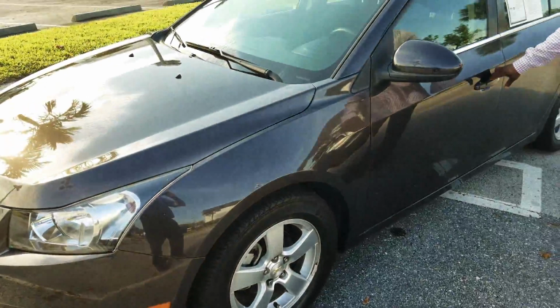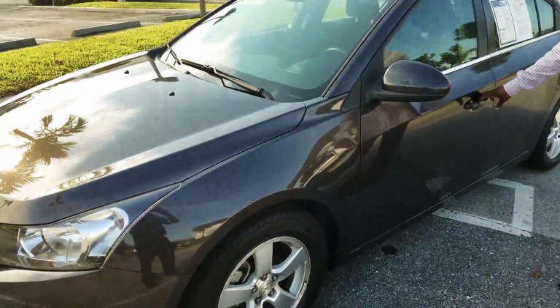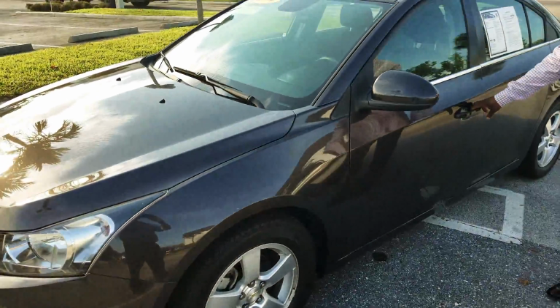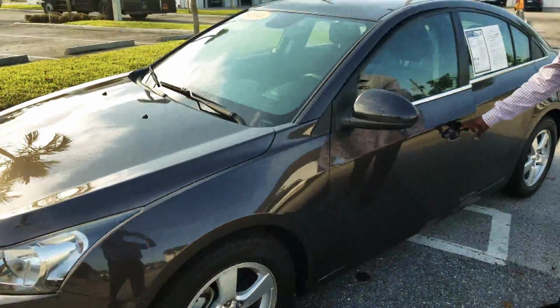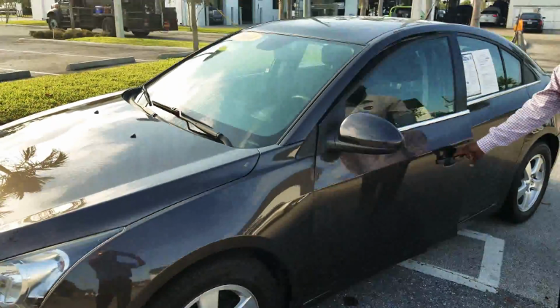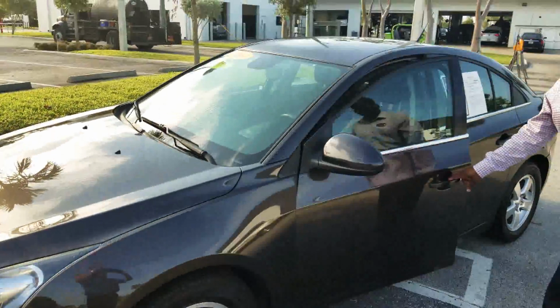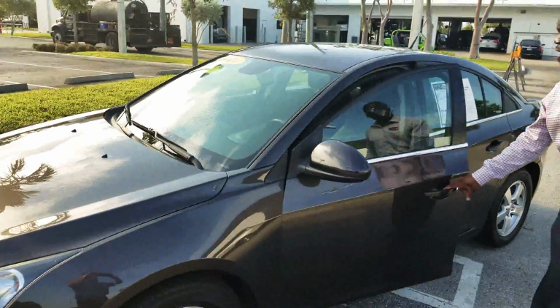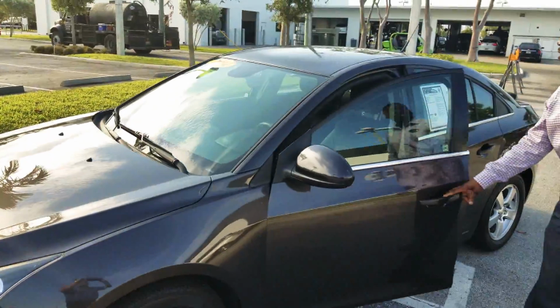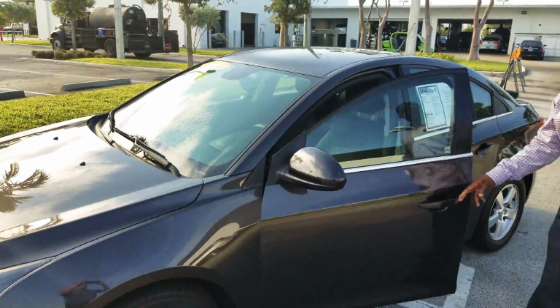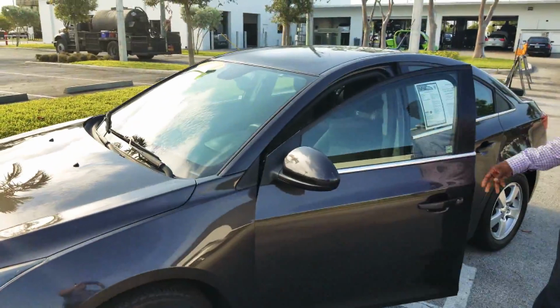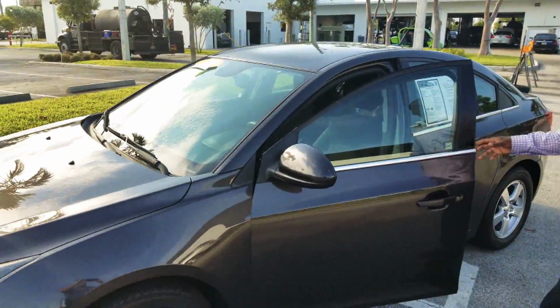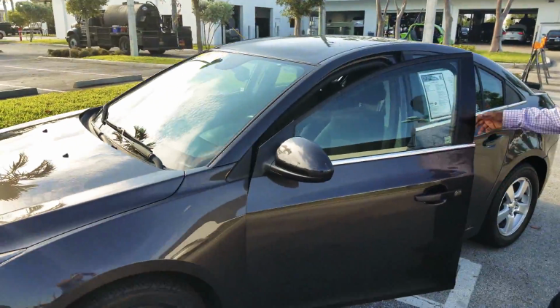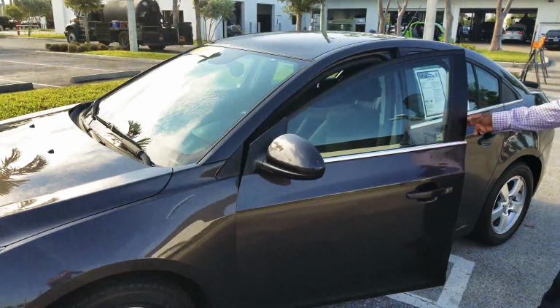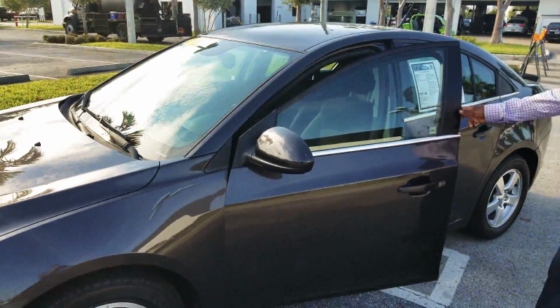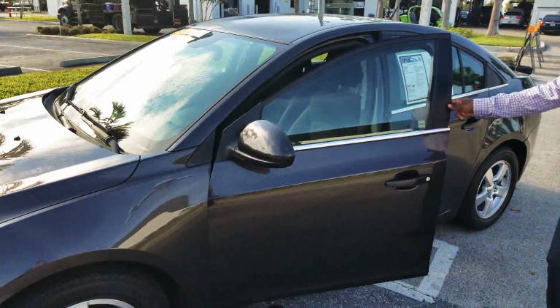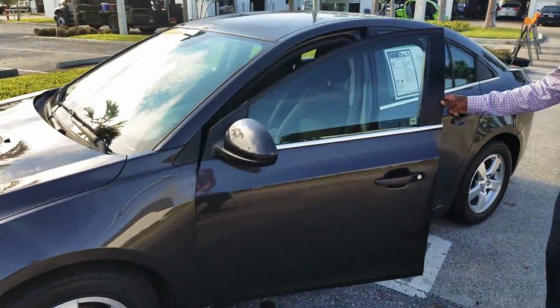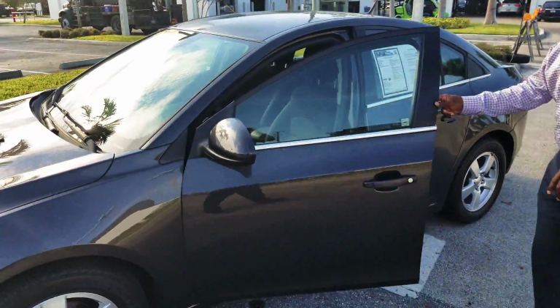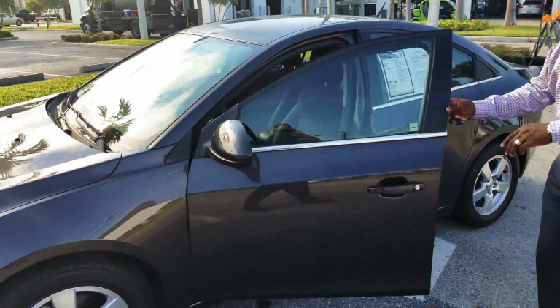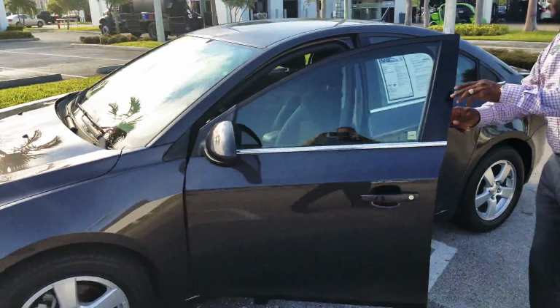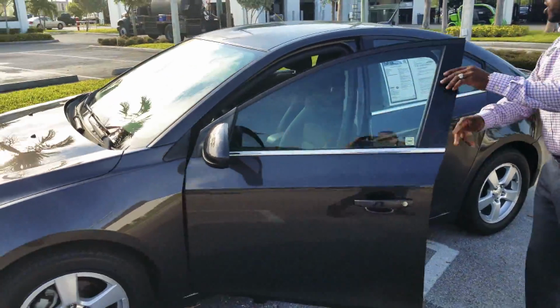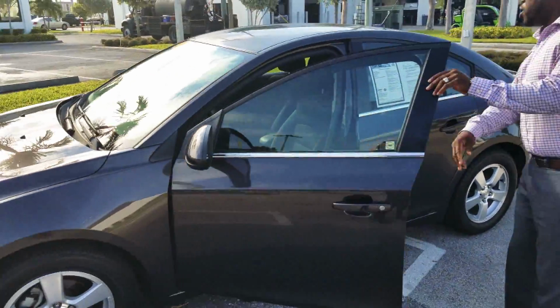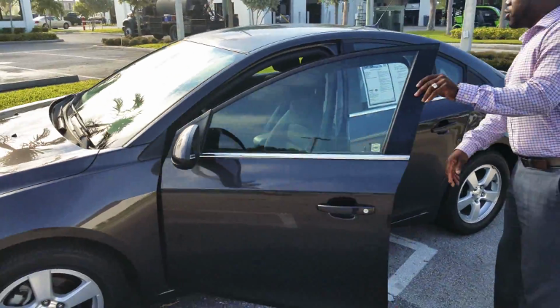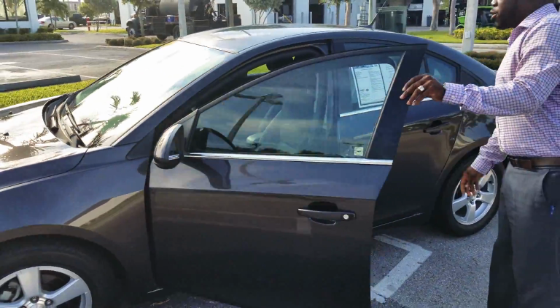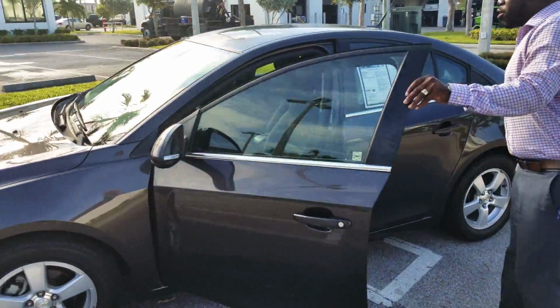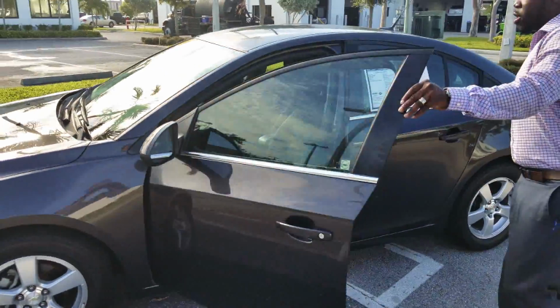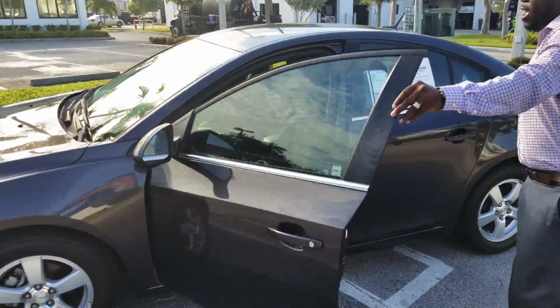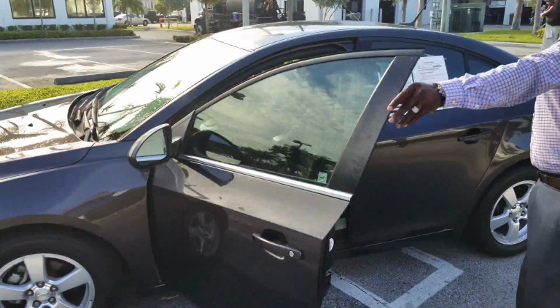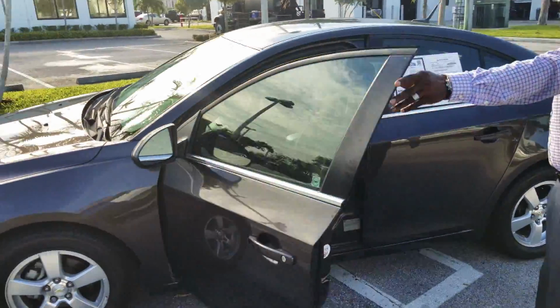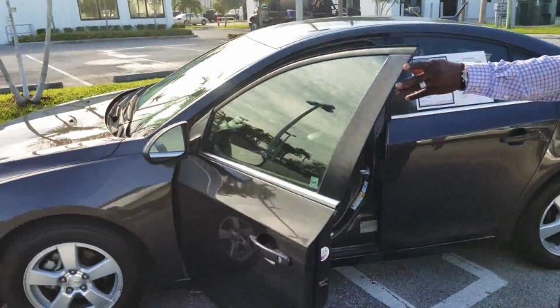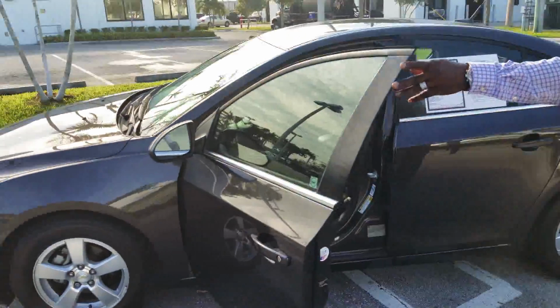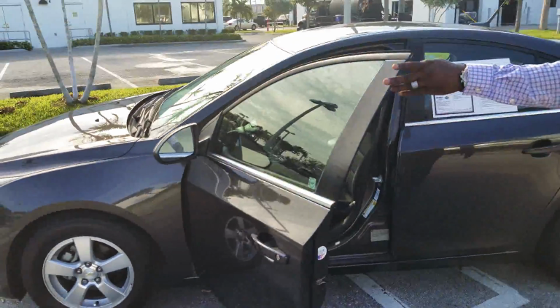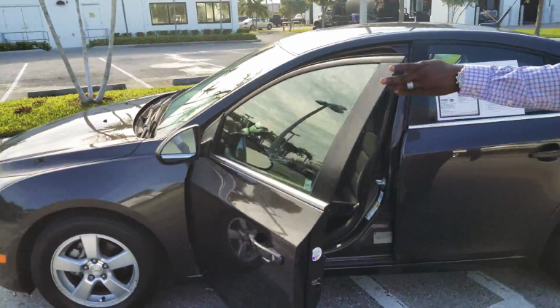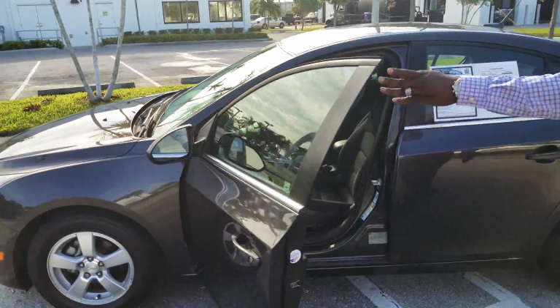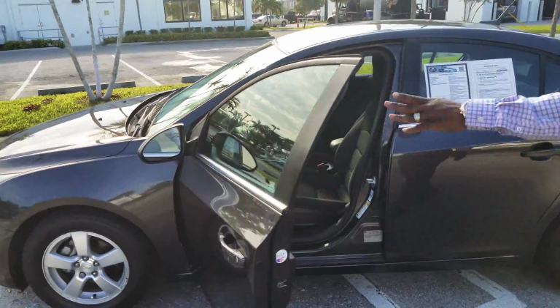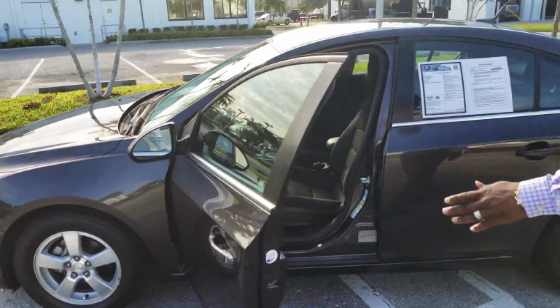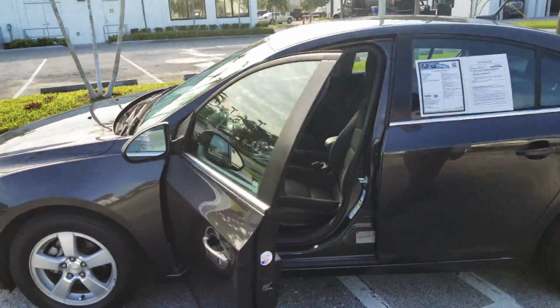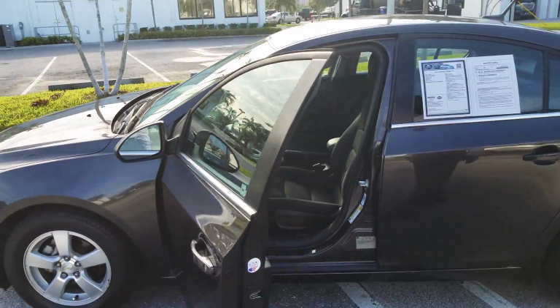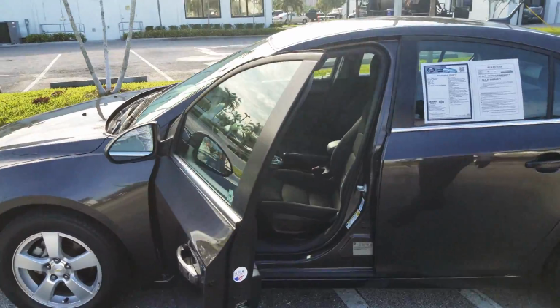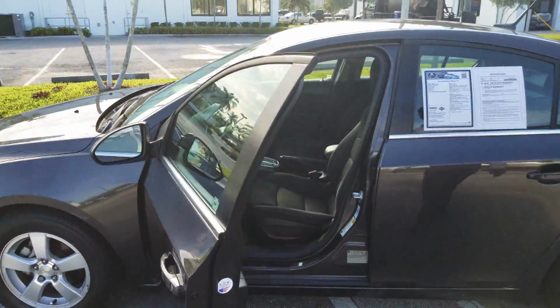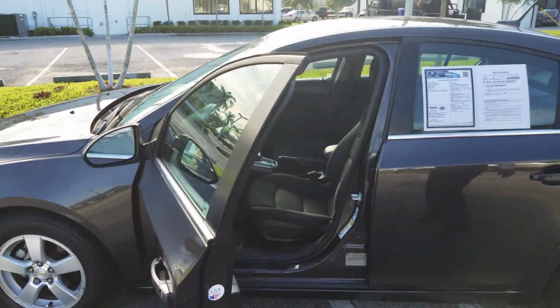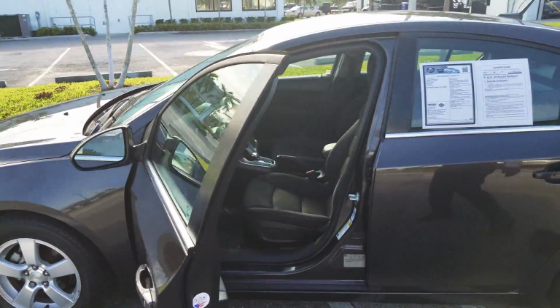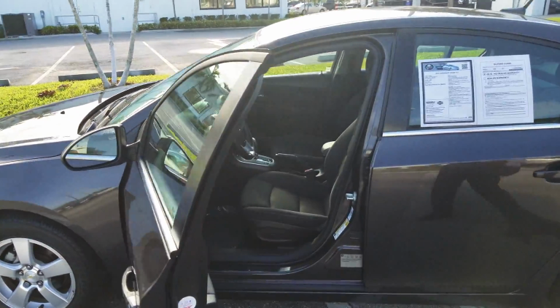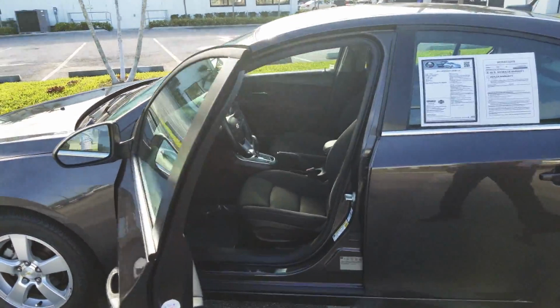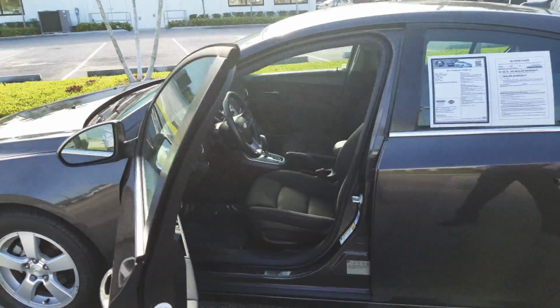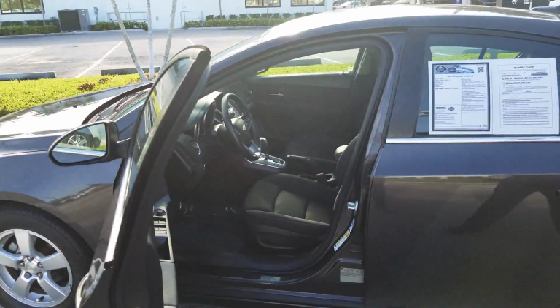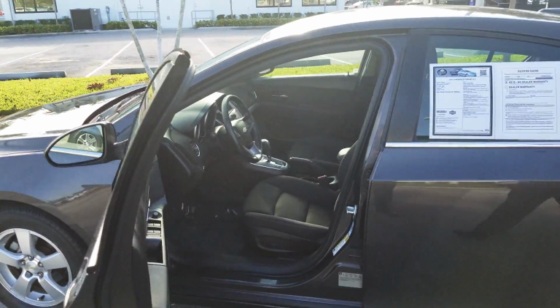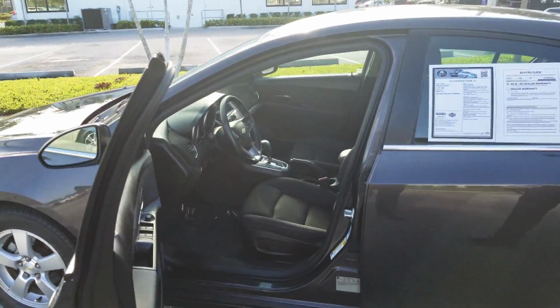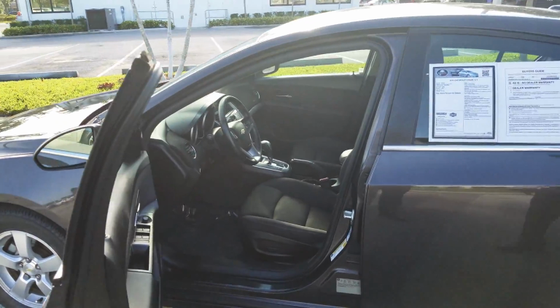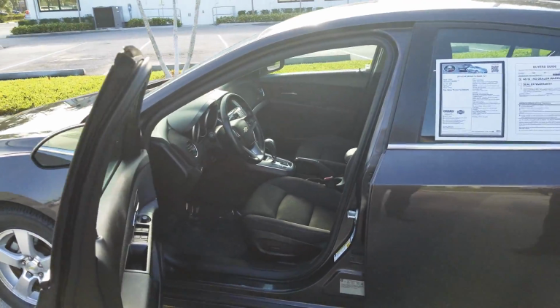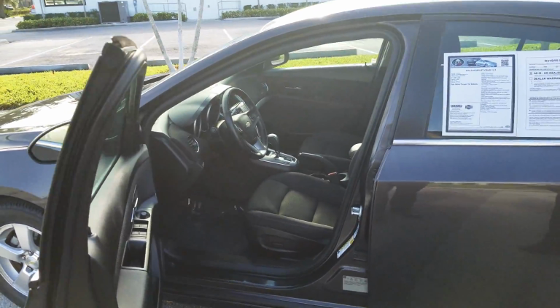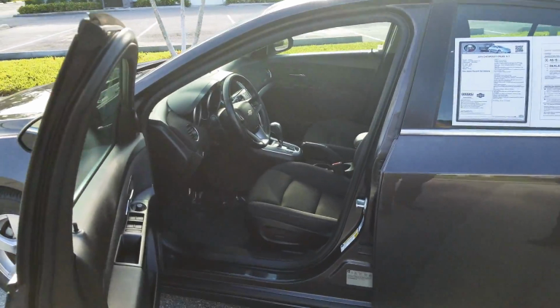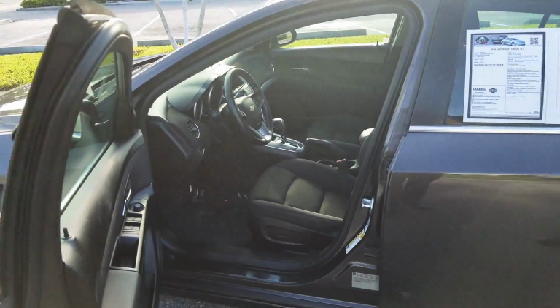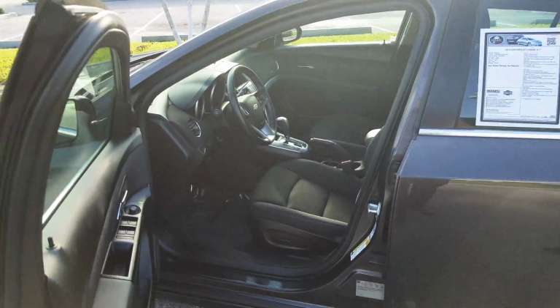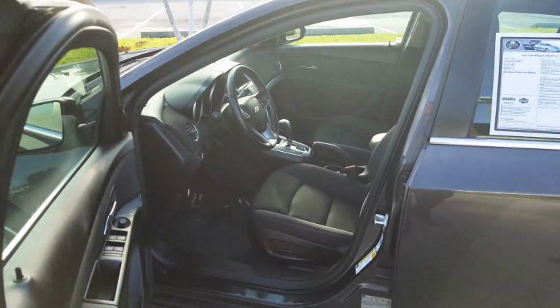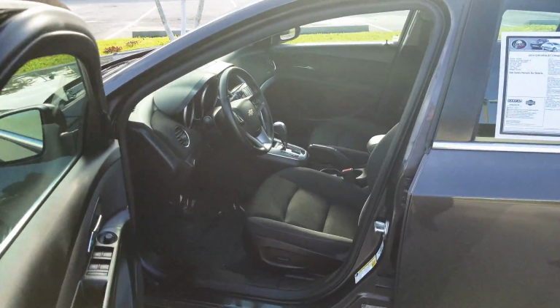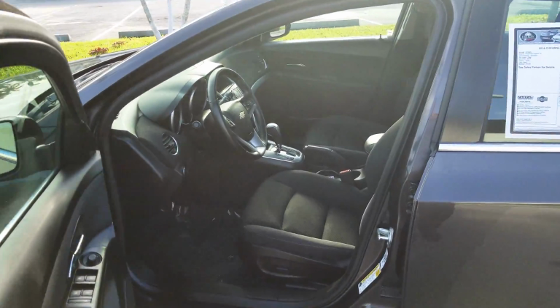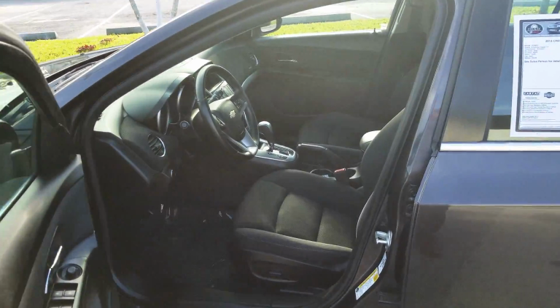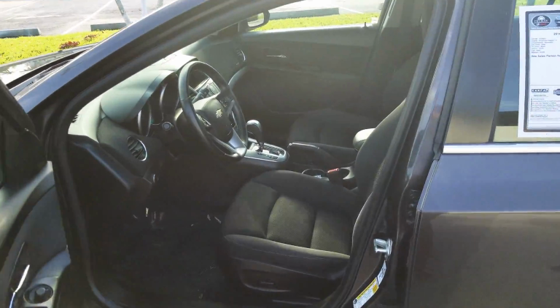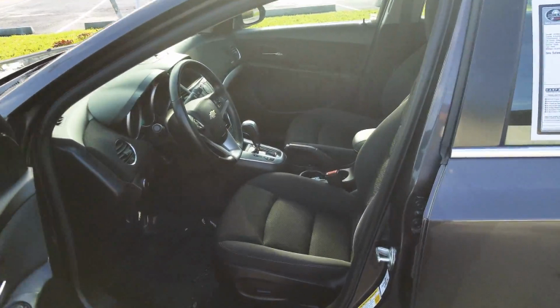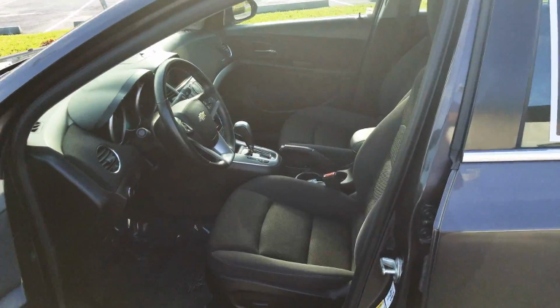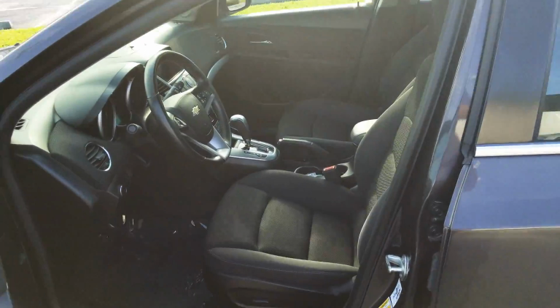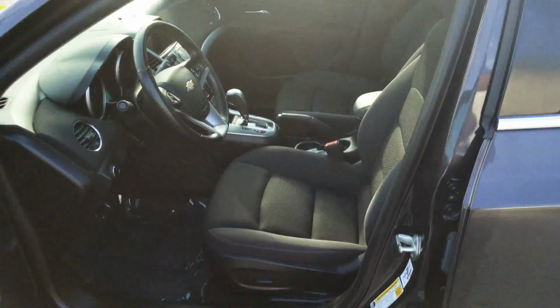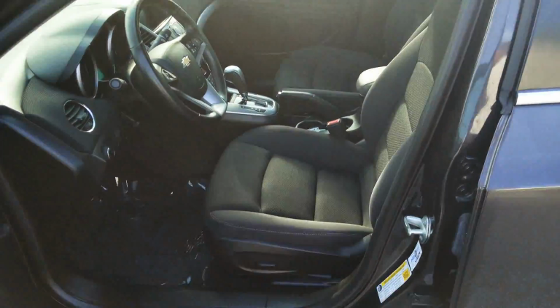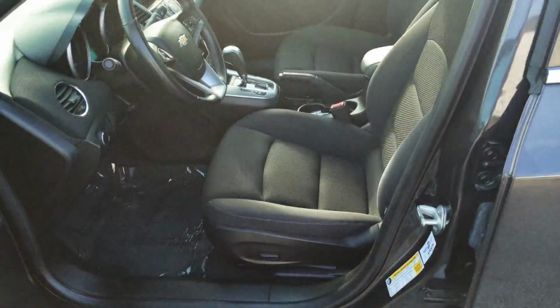It has 35,000 miles on here. Your gas mileage in the city is 26 and your gas mileage on the highway is 38.